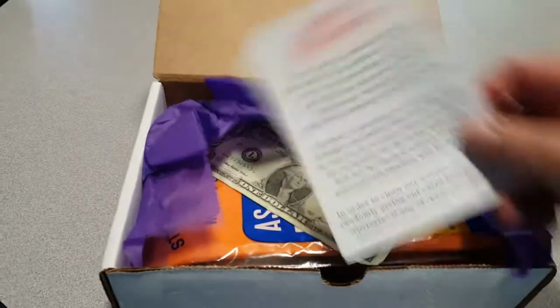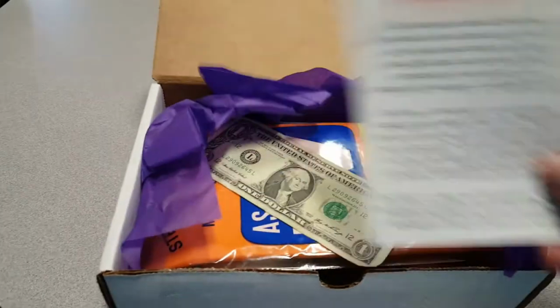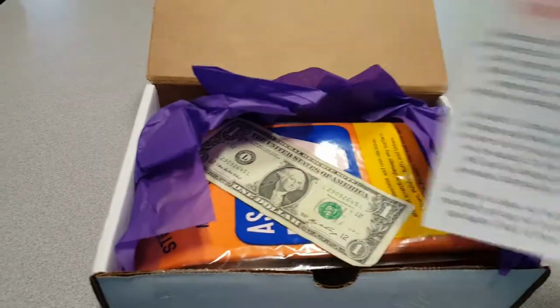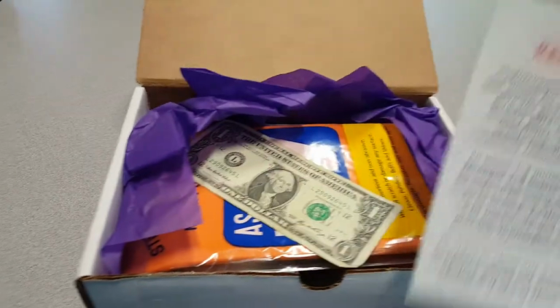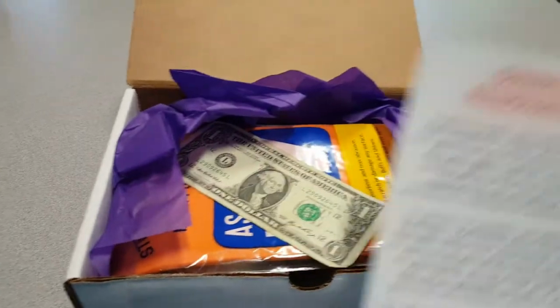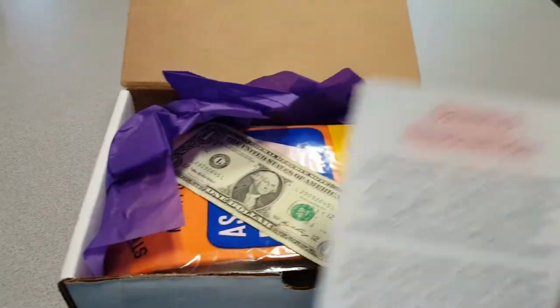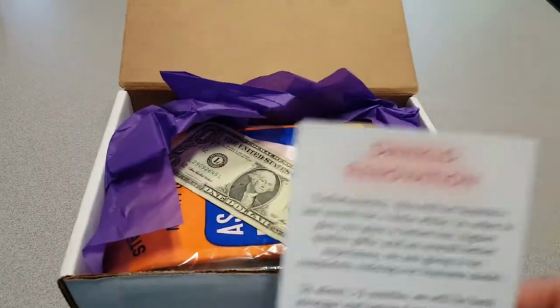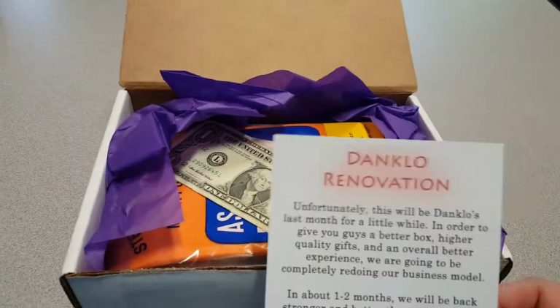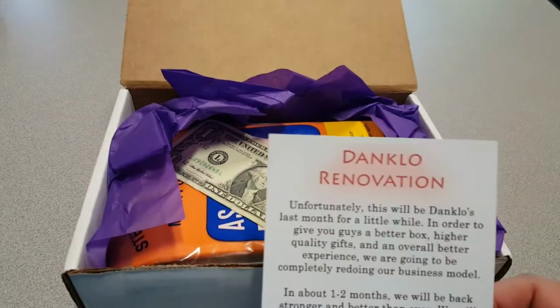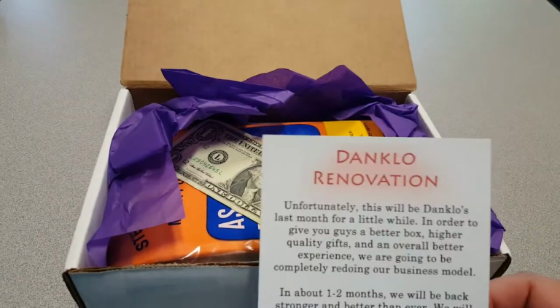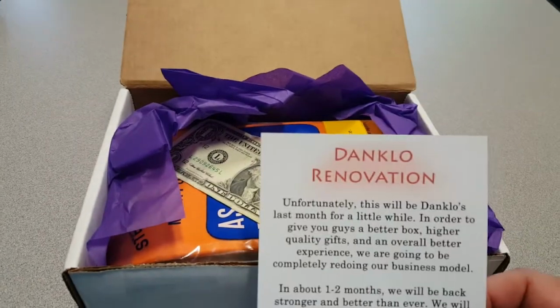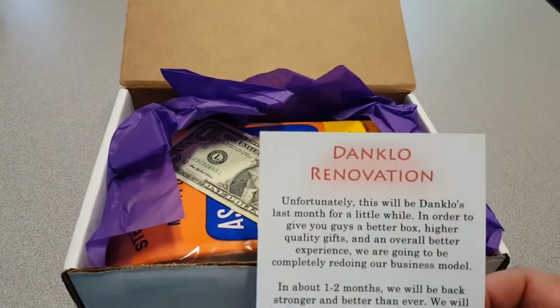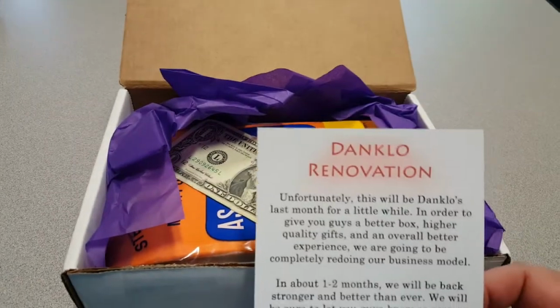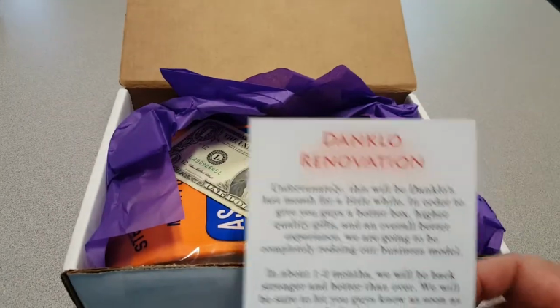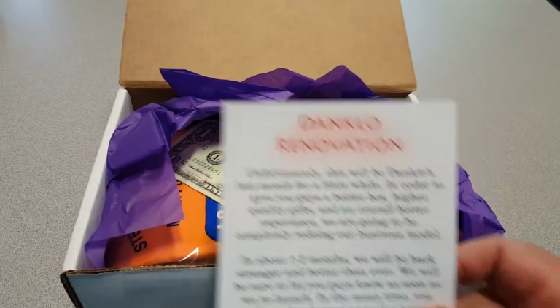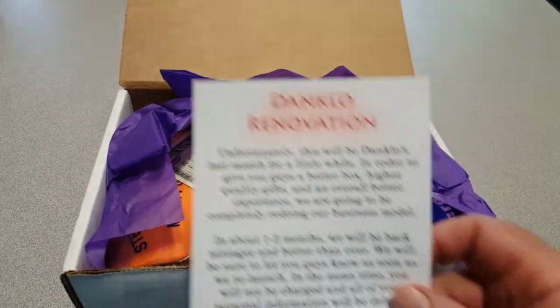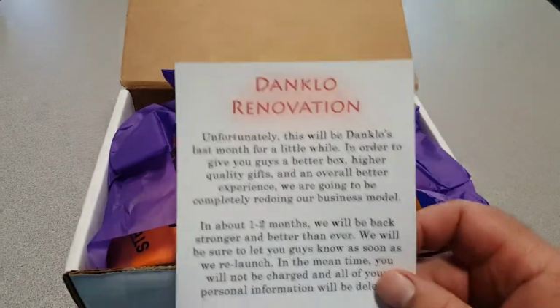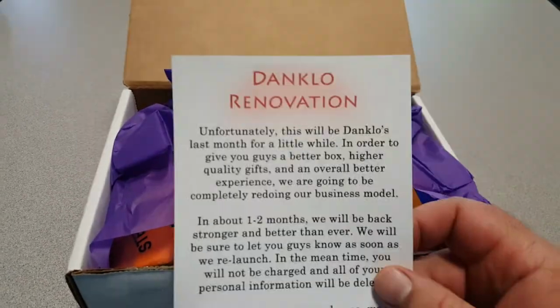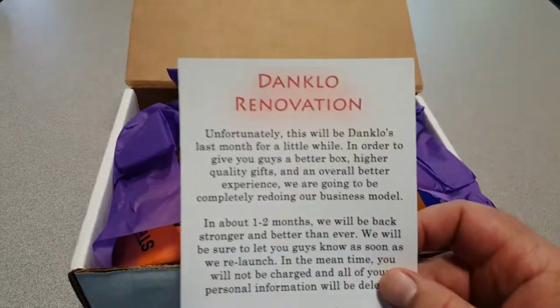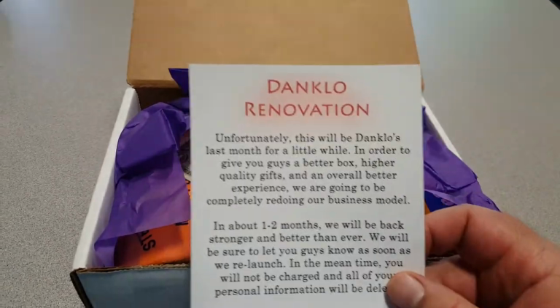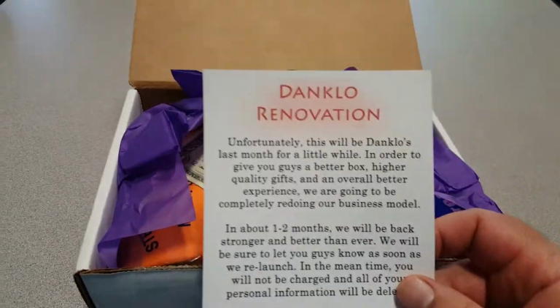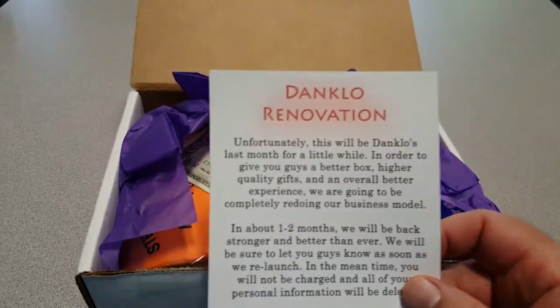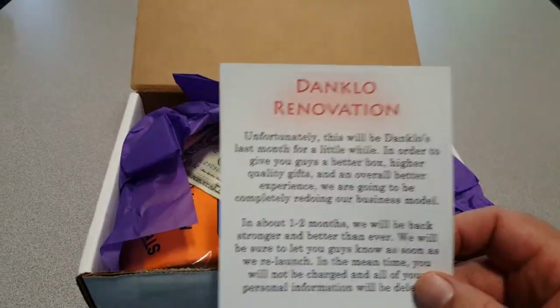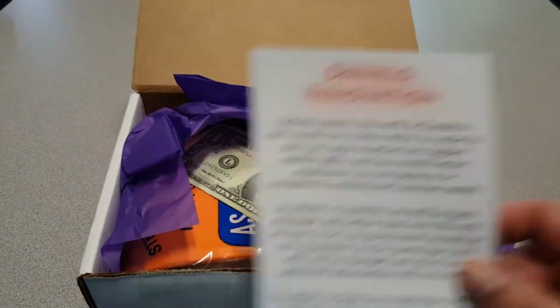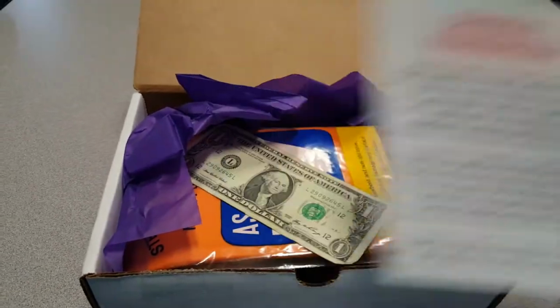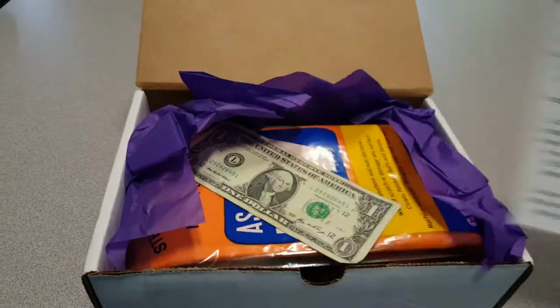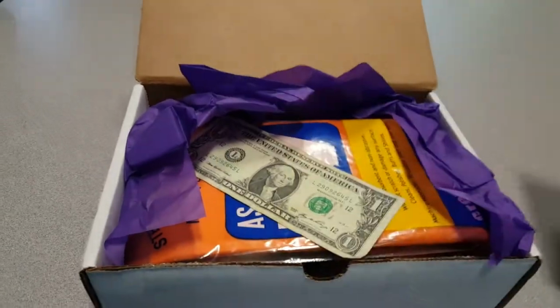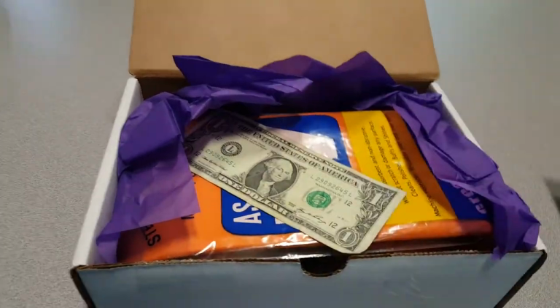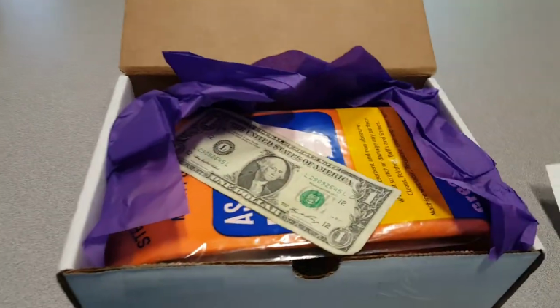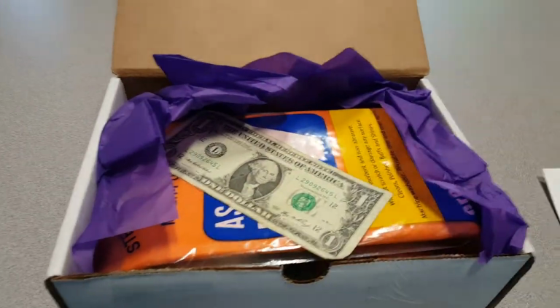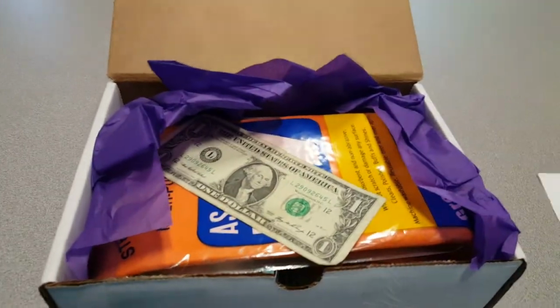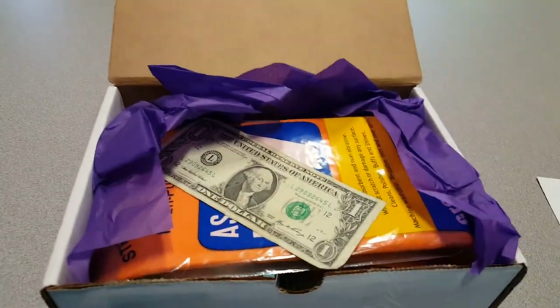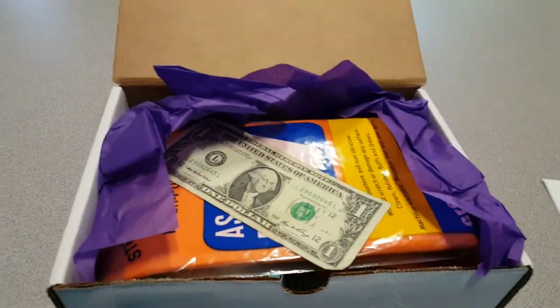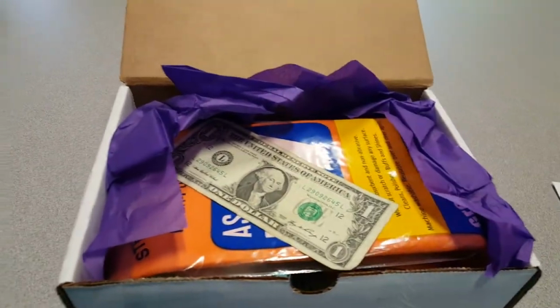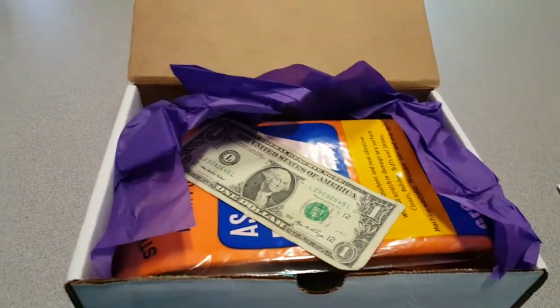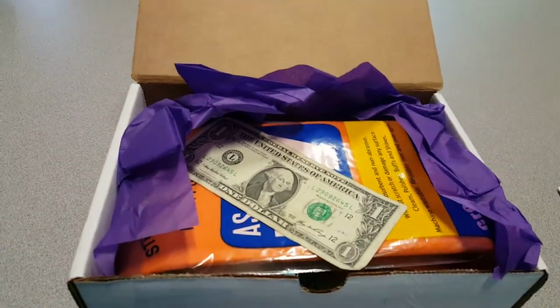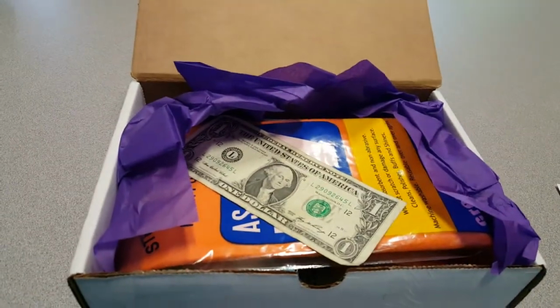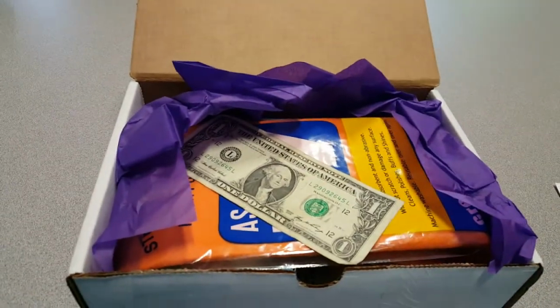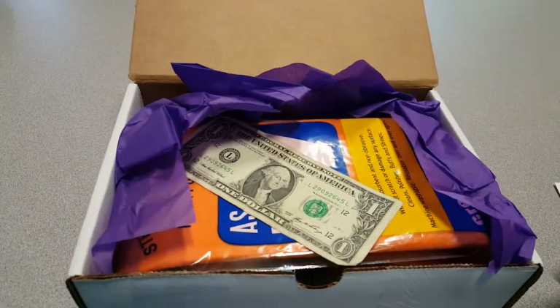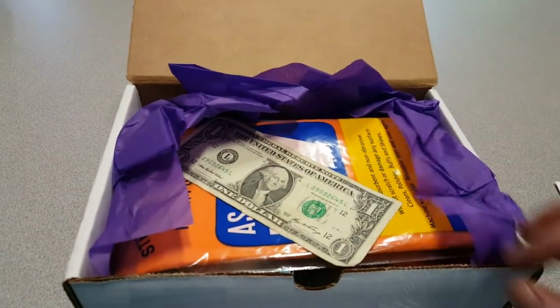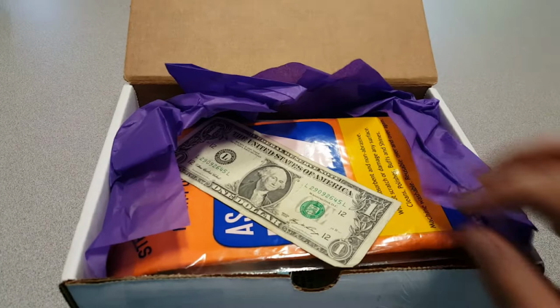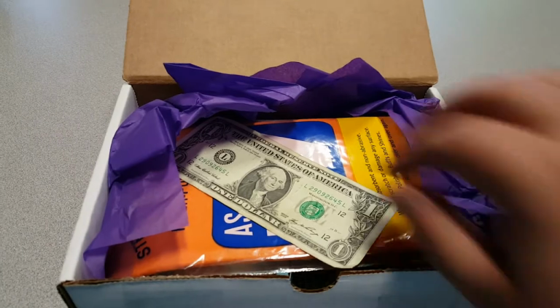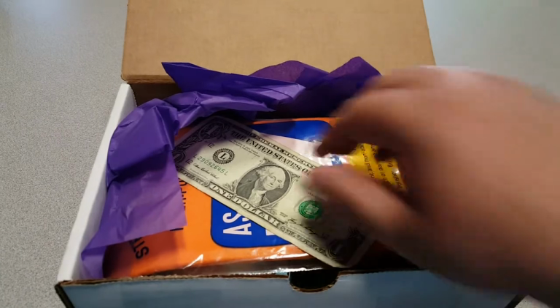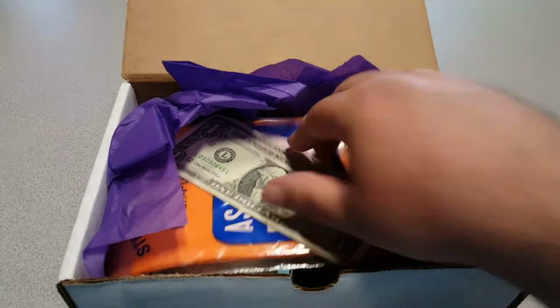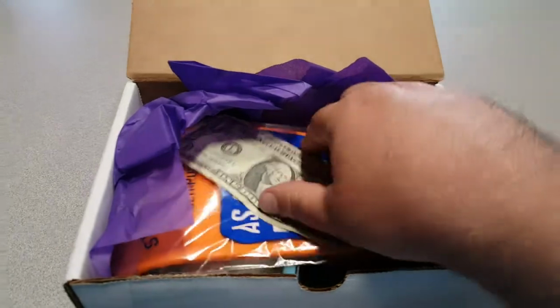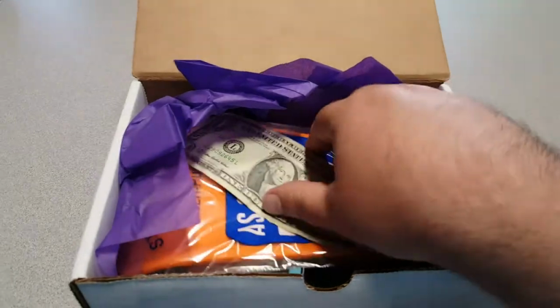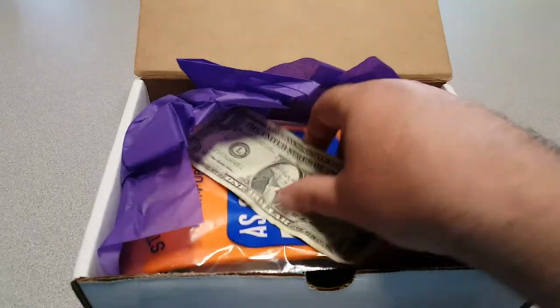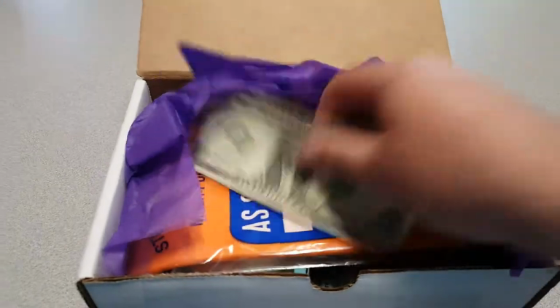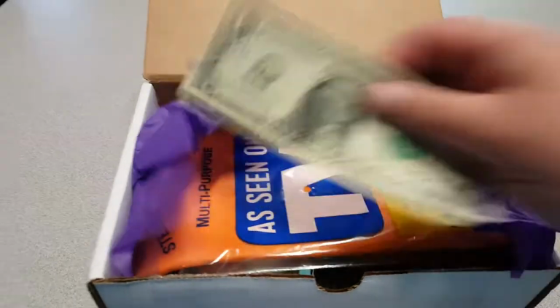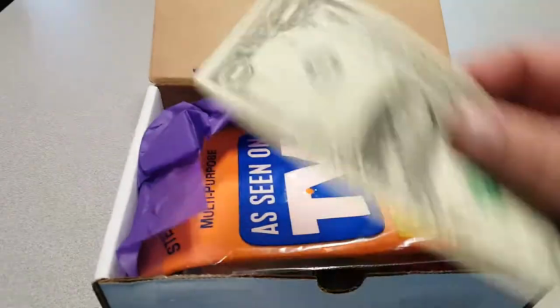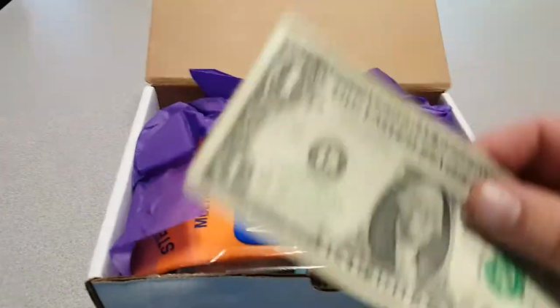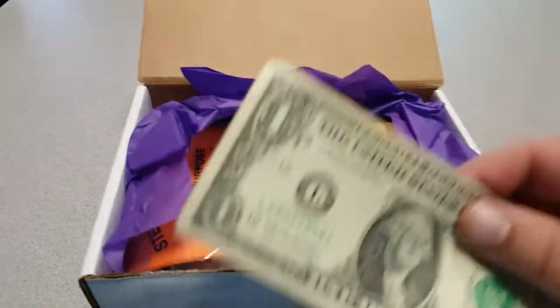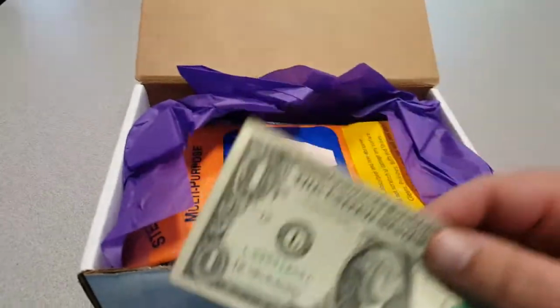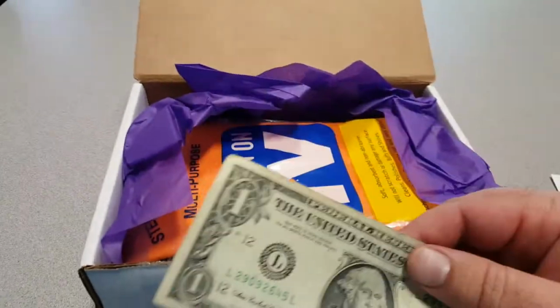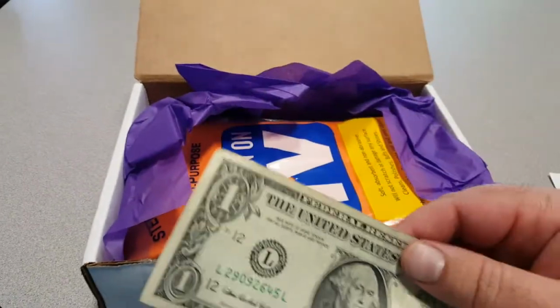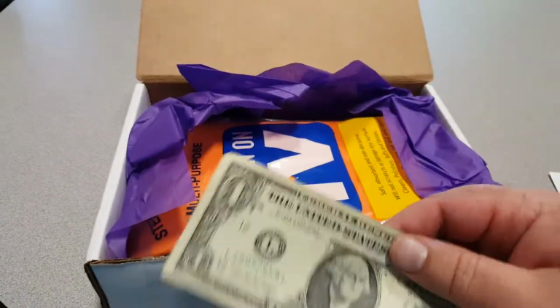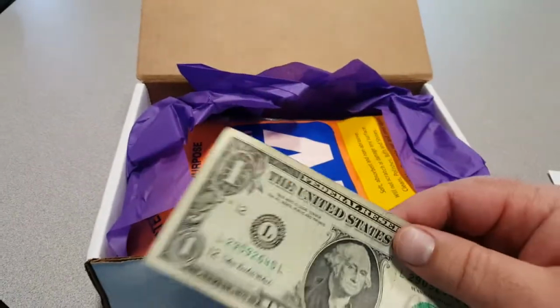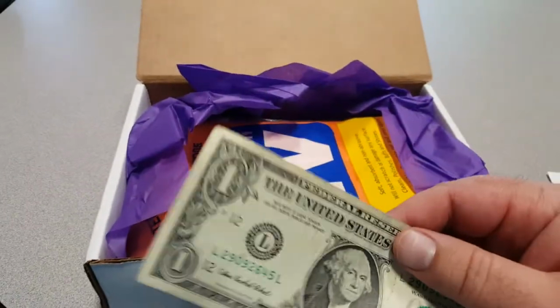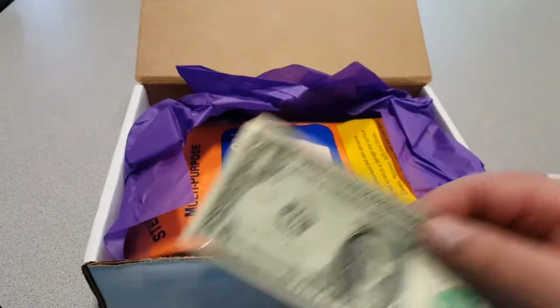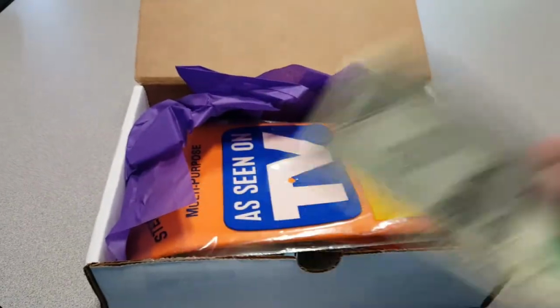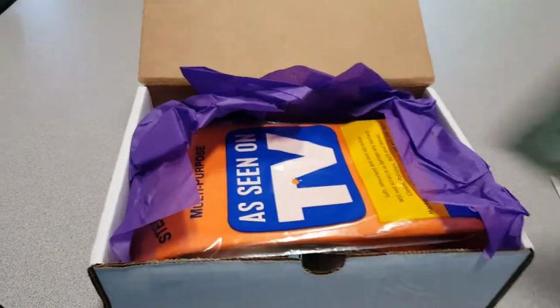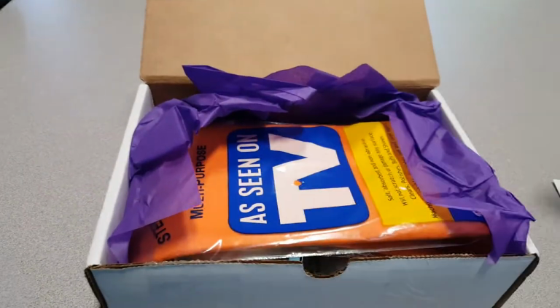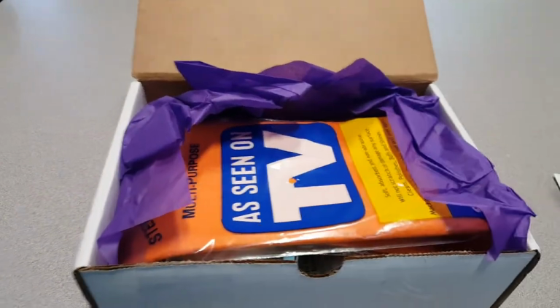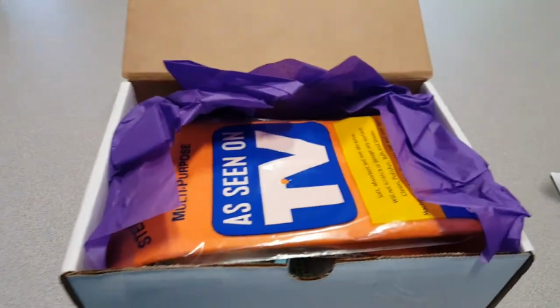Little note from Danklo. Looks like they're going to be renovating their systems, and I got one dollar from them.